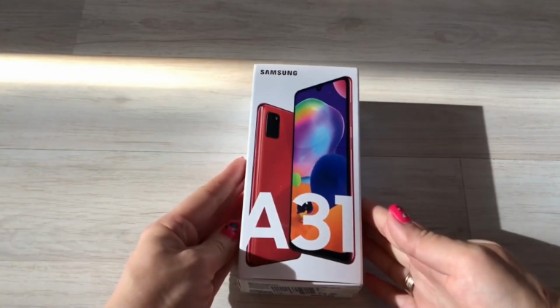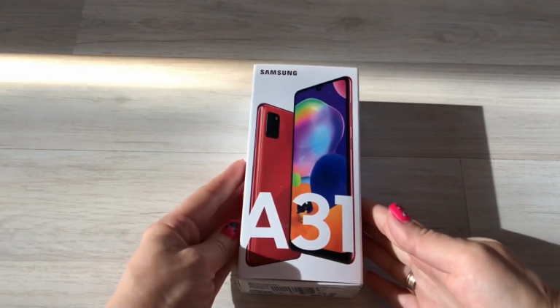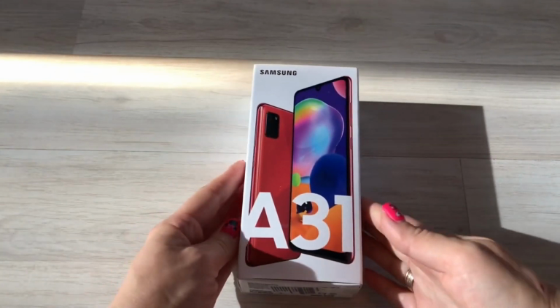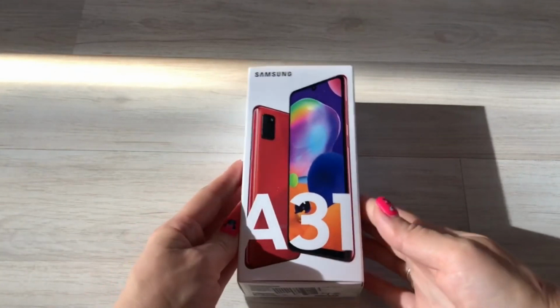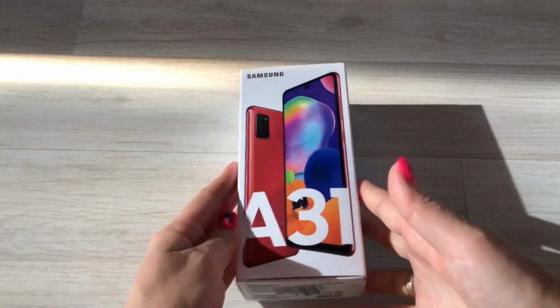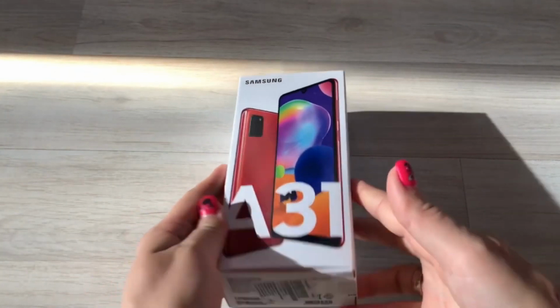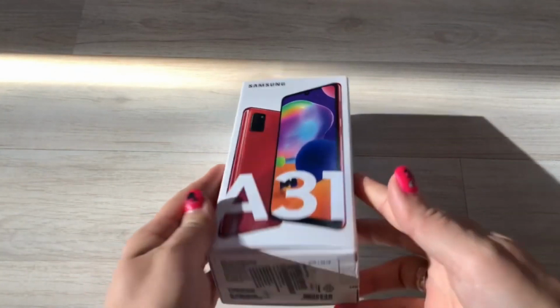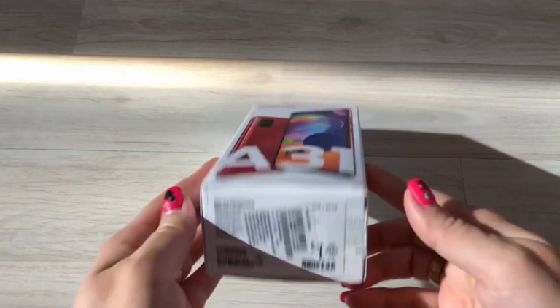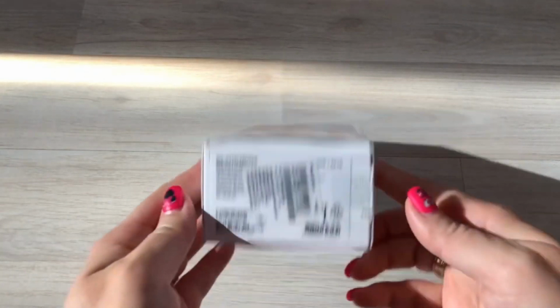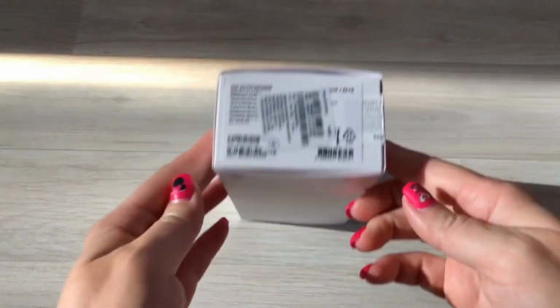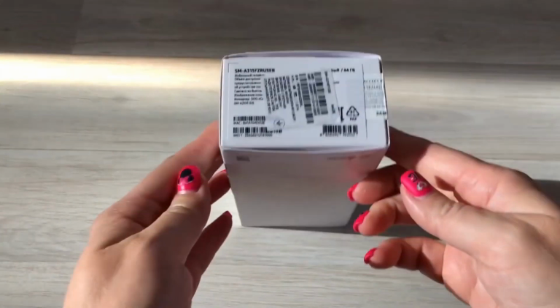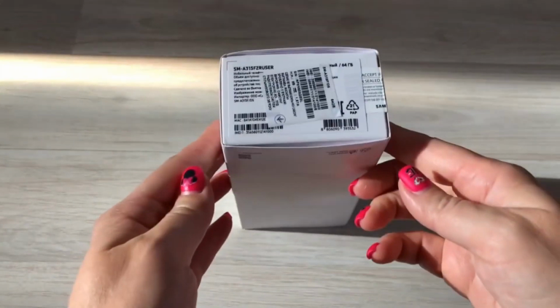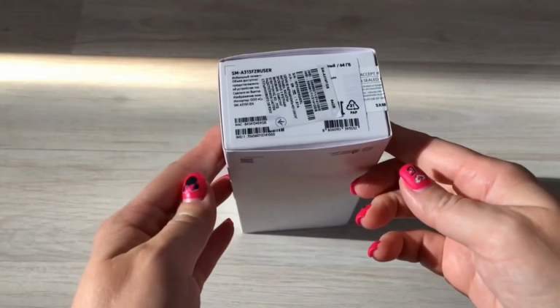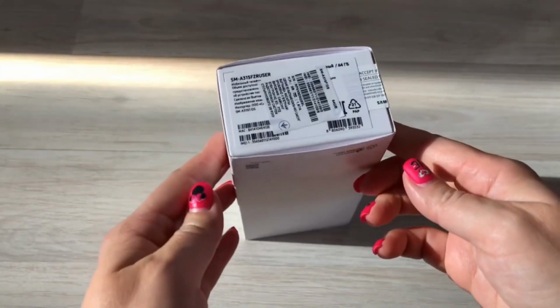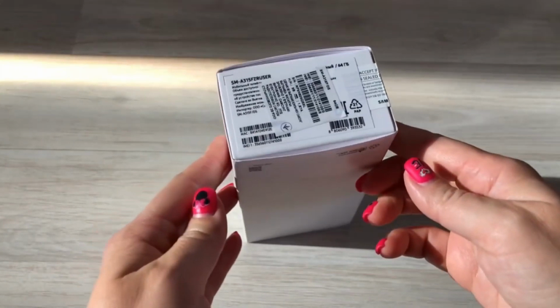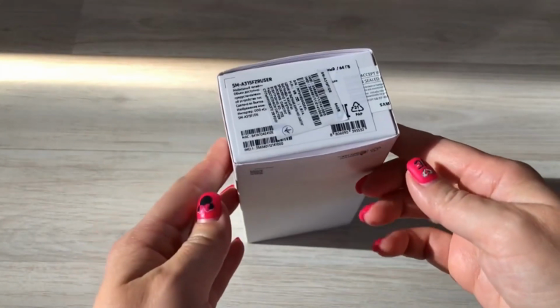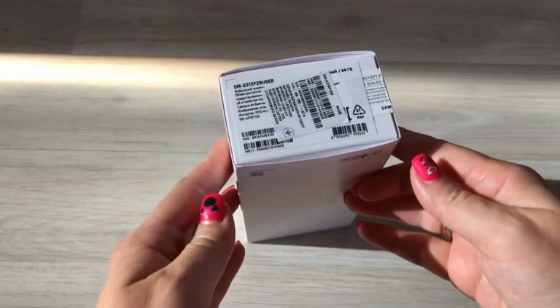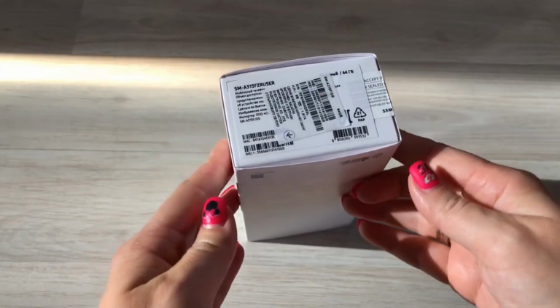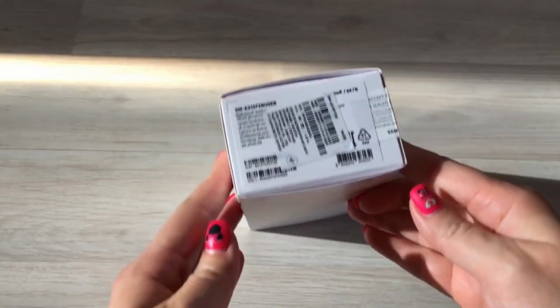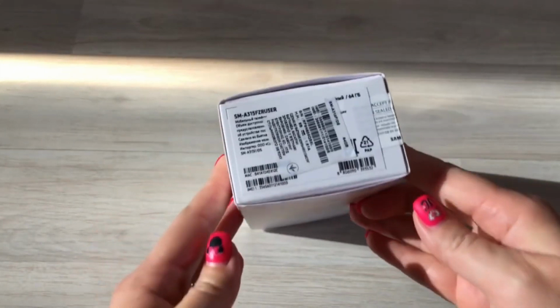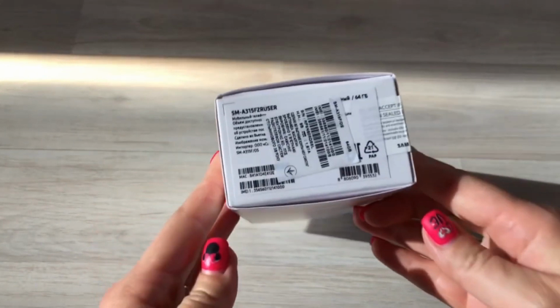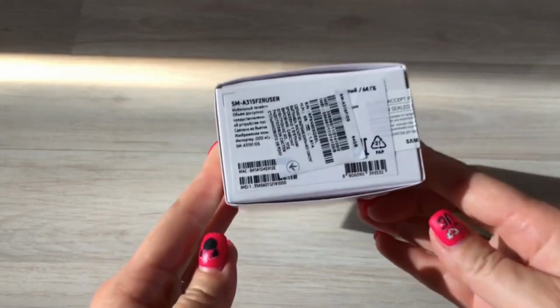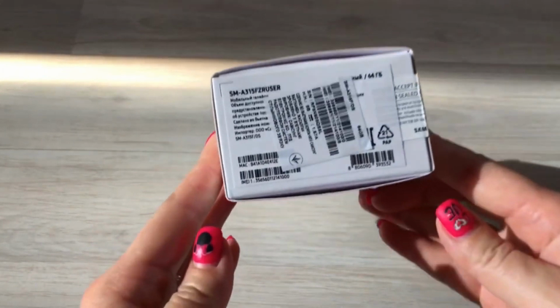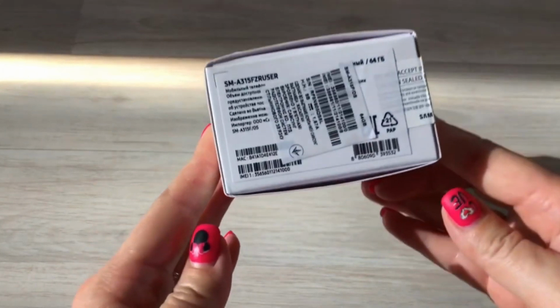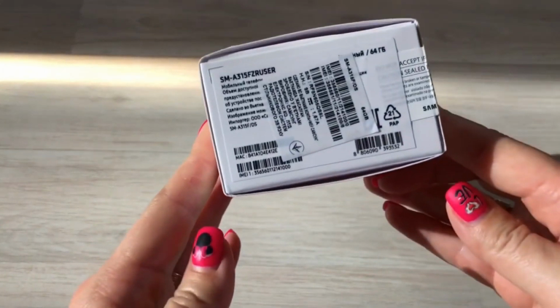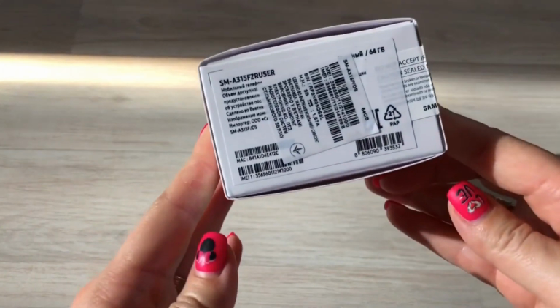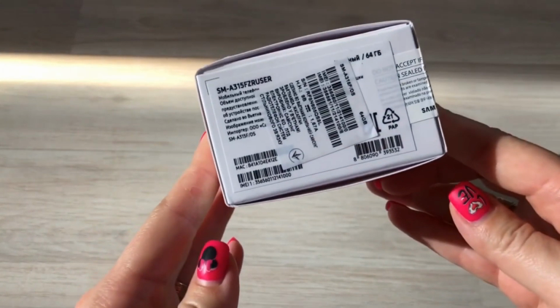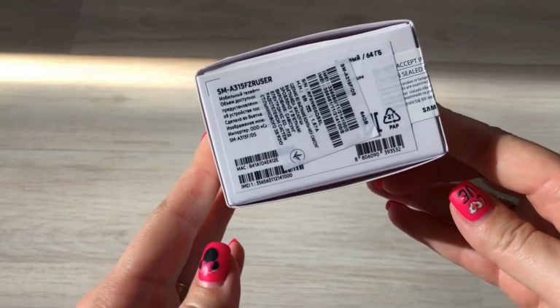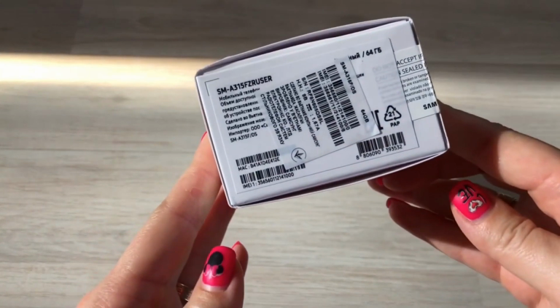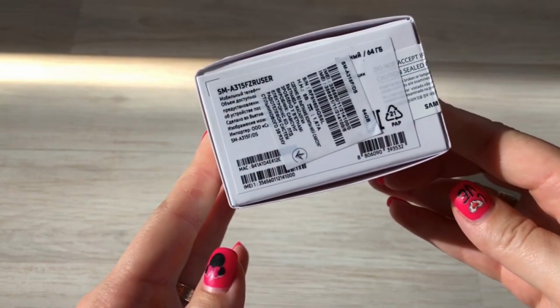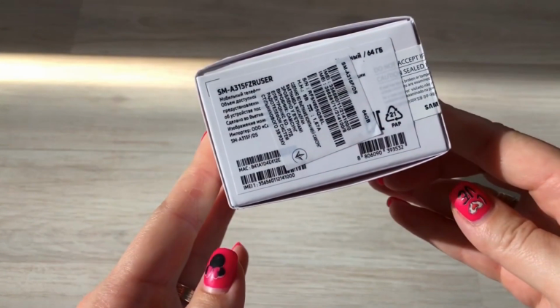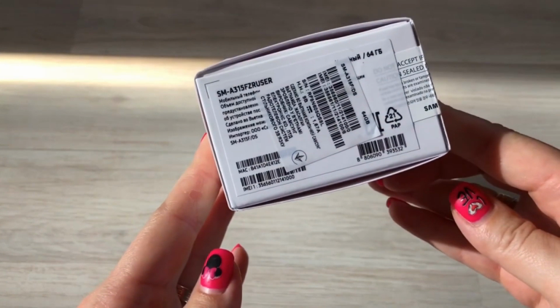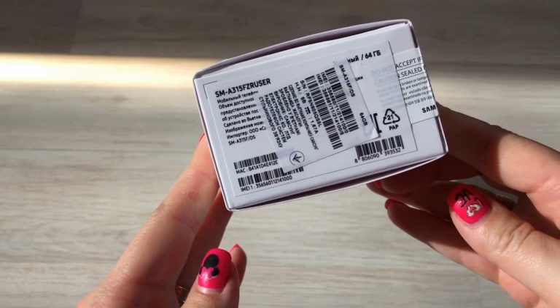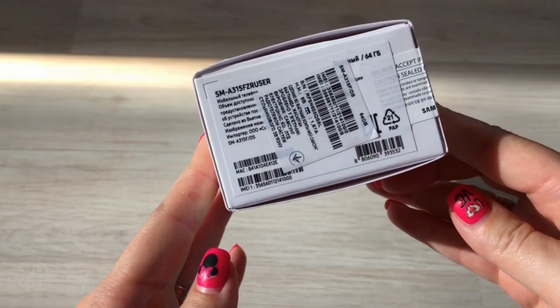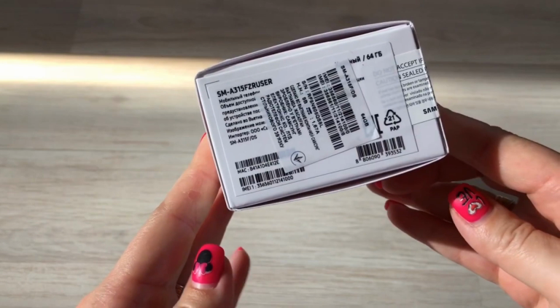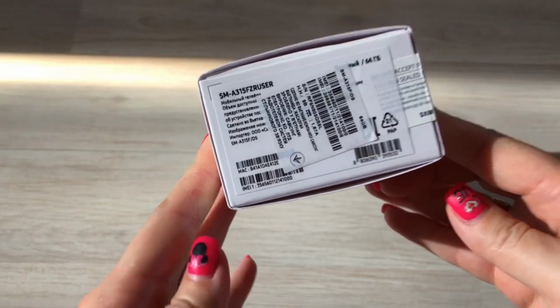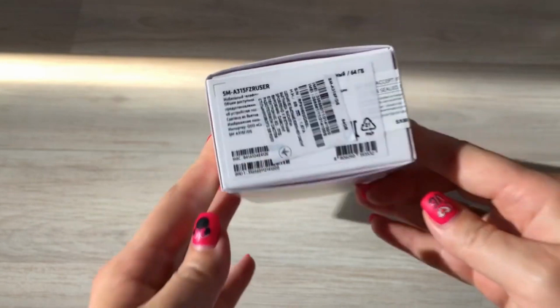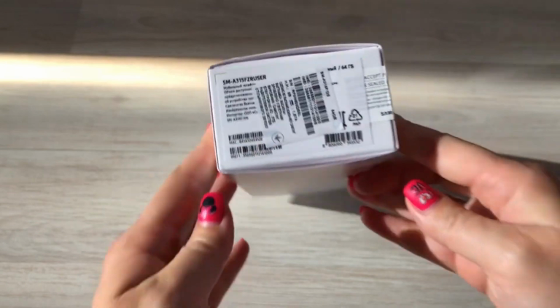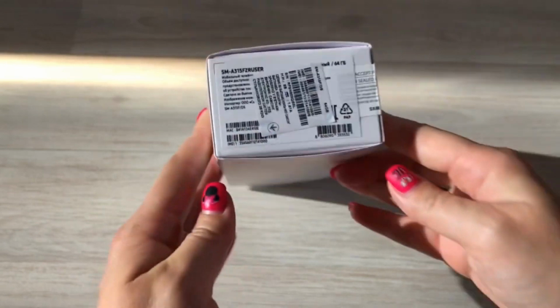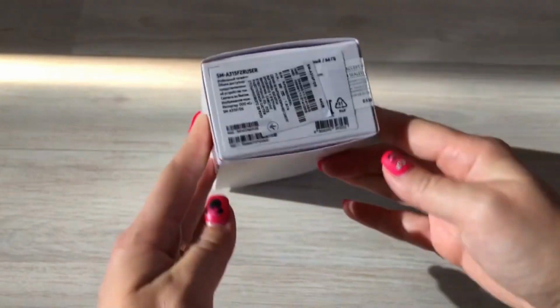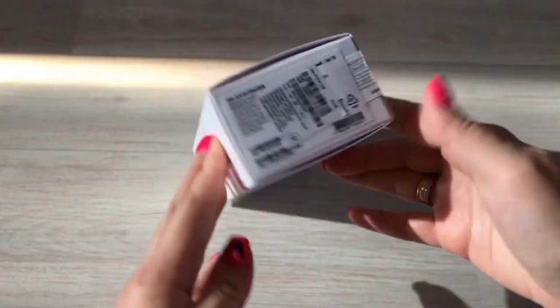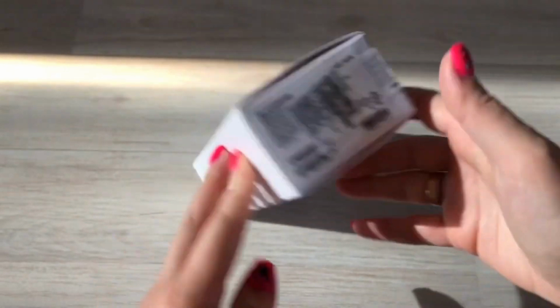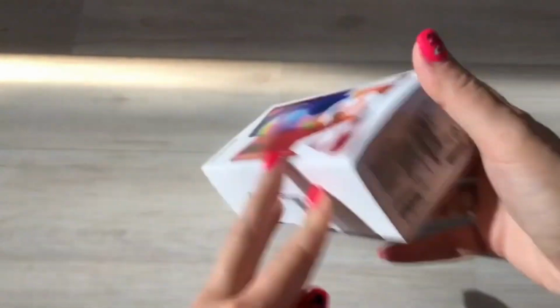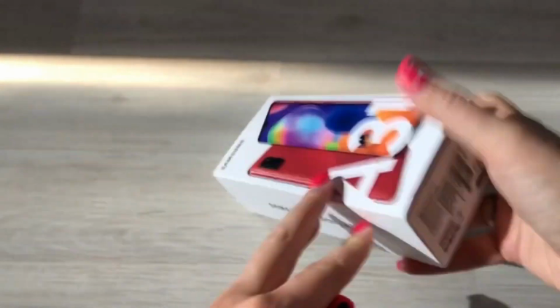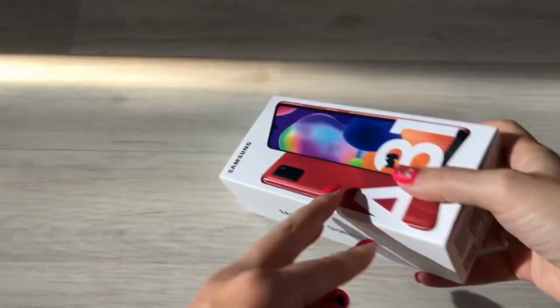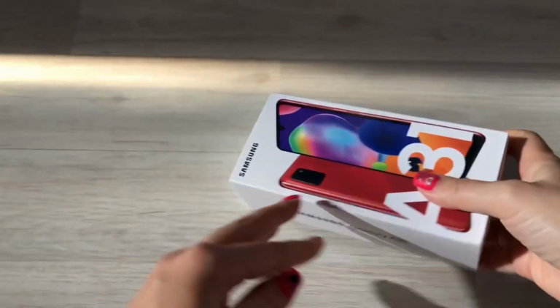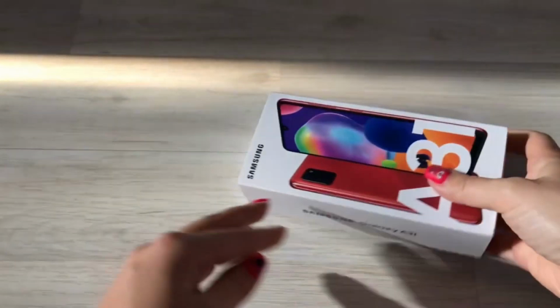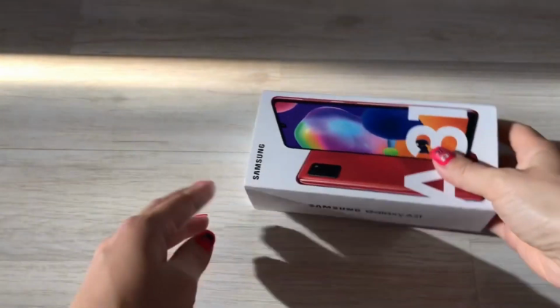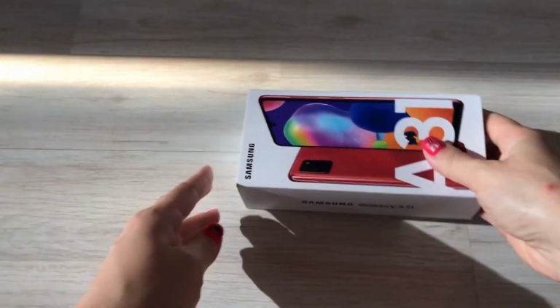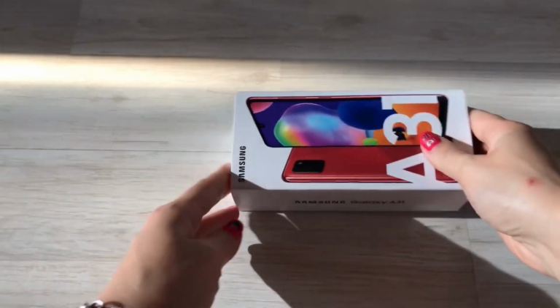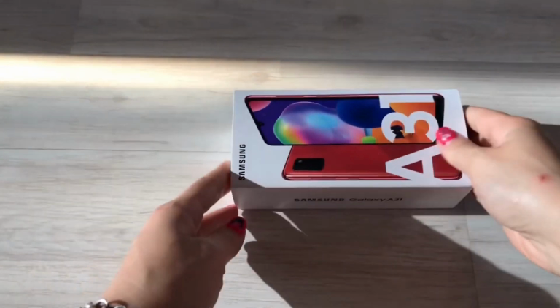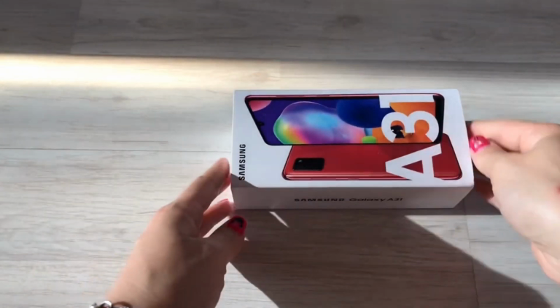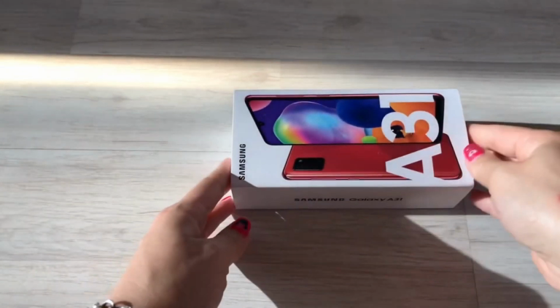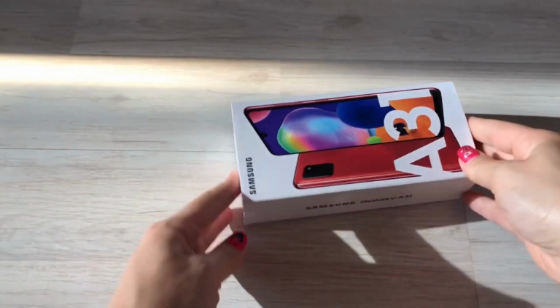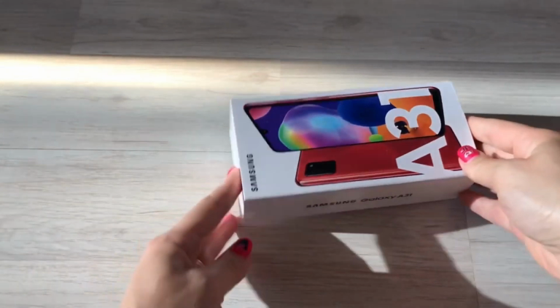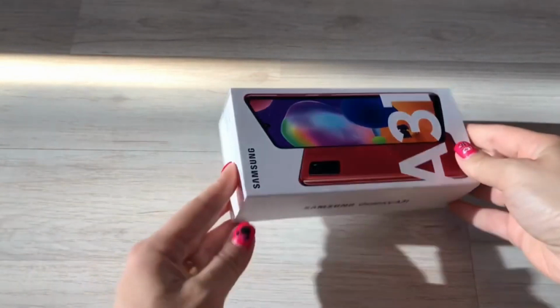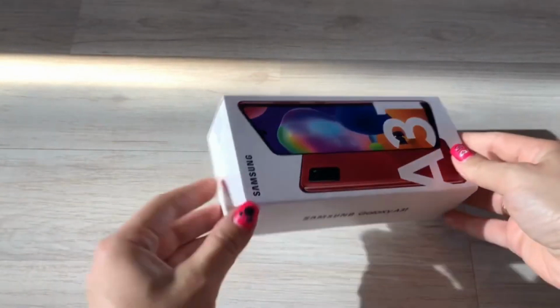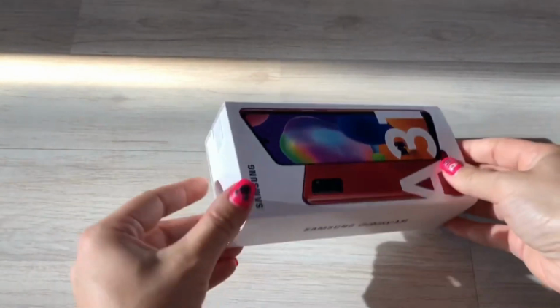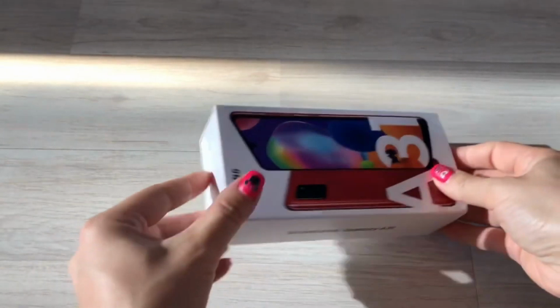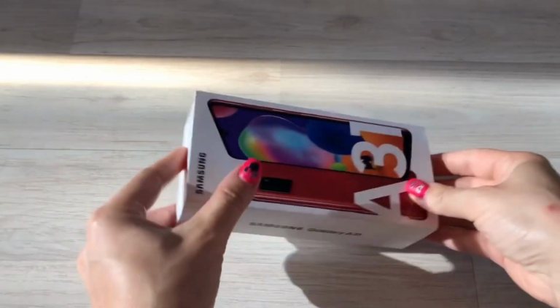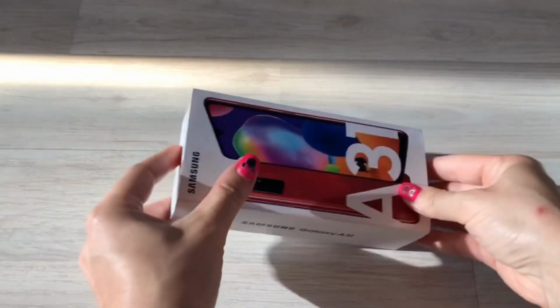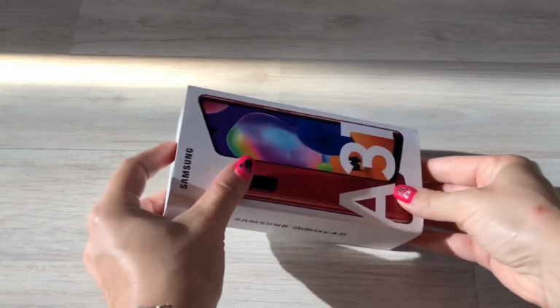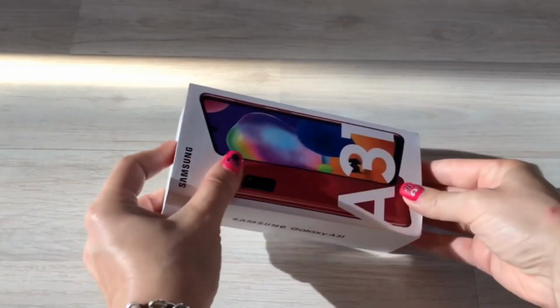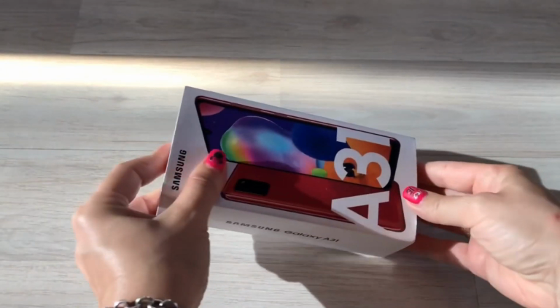Hello. Welcome to the cool Apple channel. Watch my video, Samsung Galaxy A31 Unboxing.